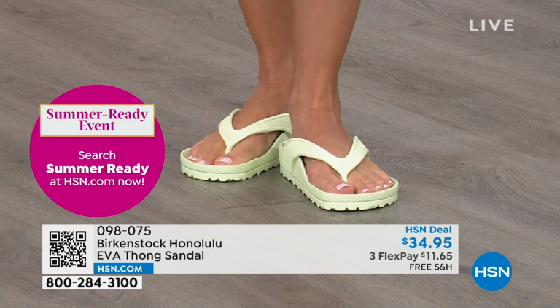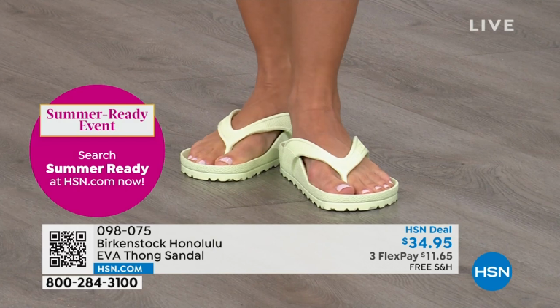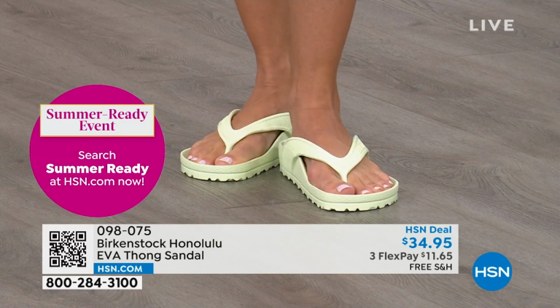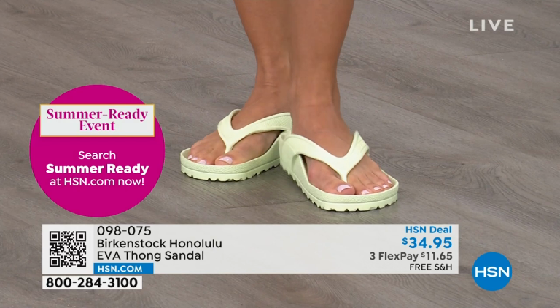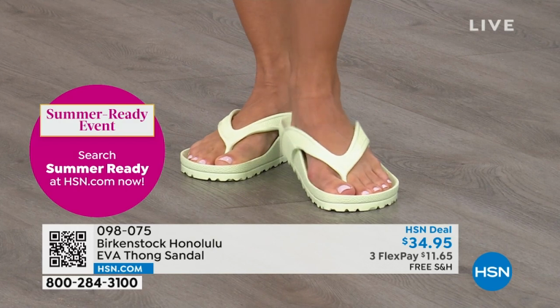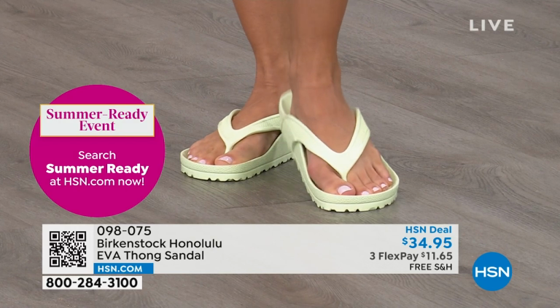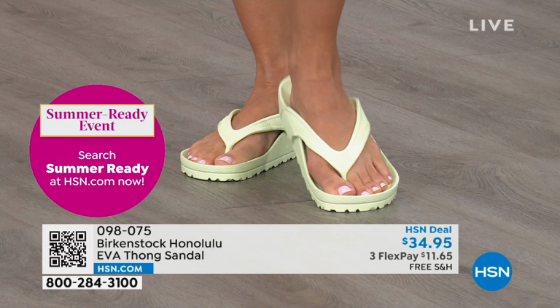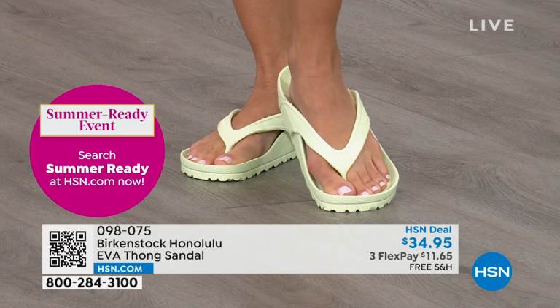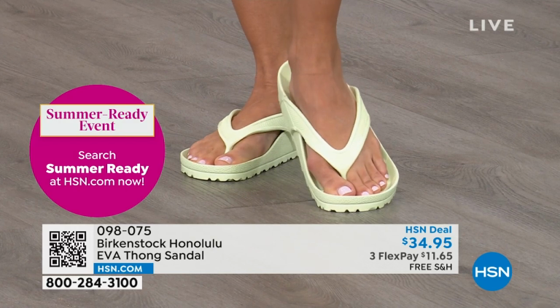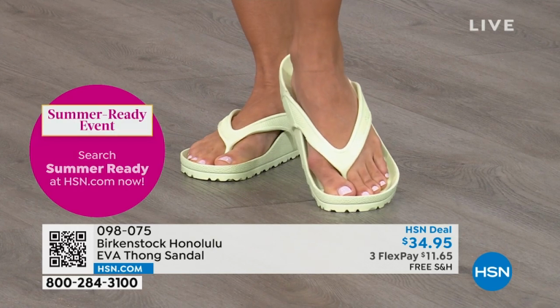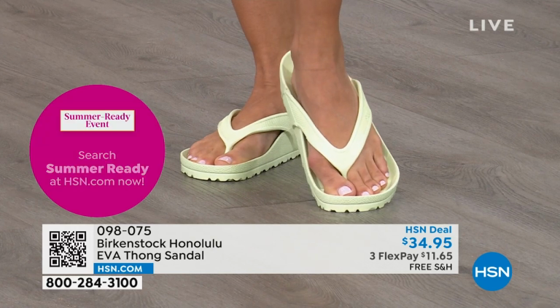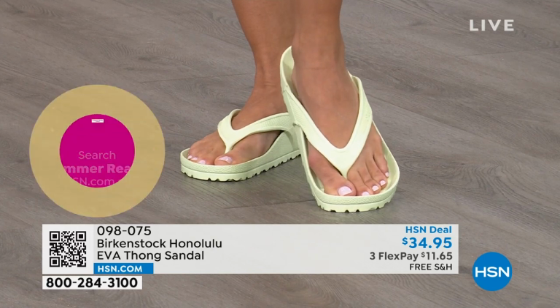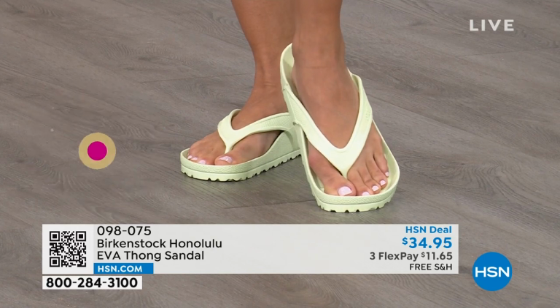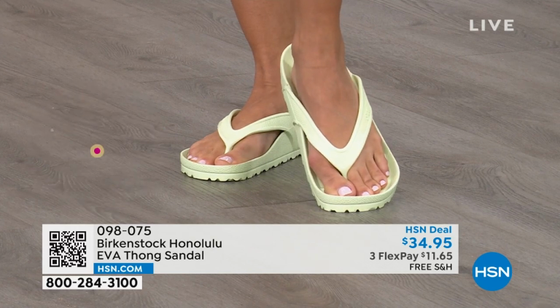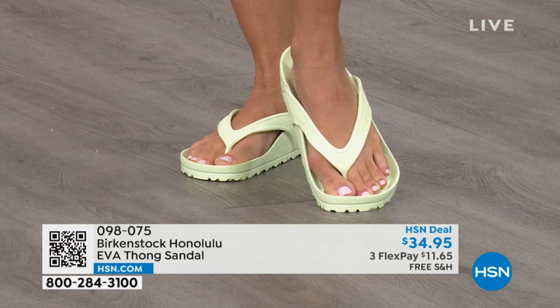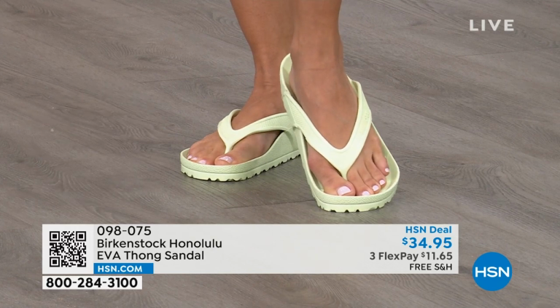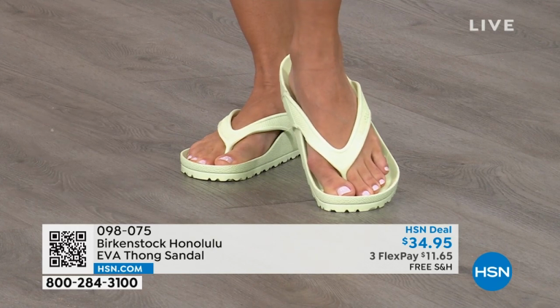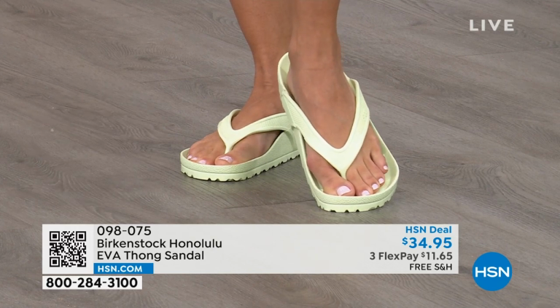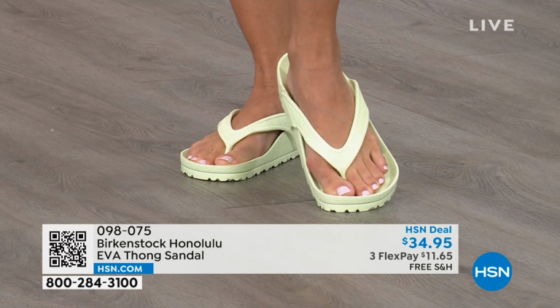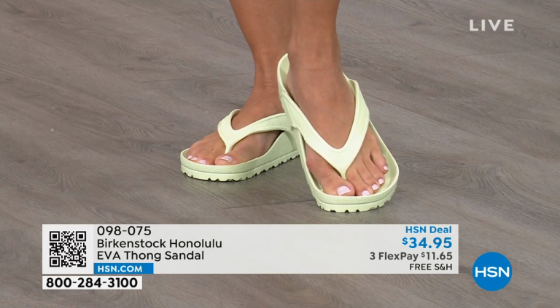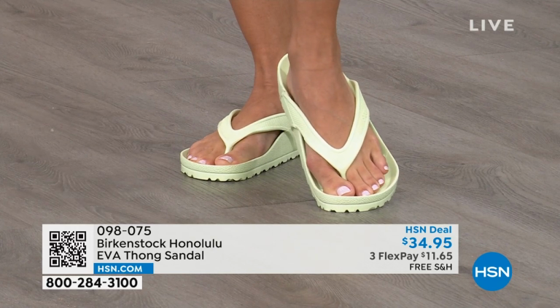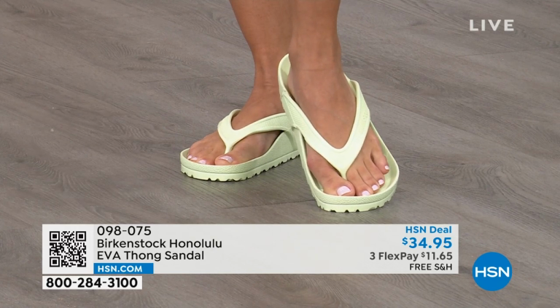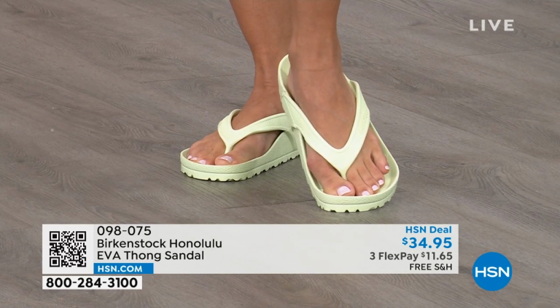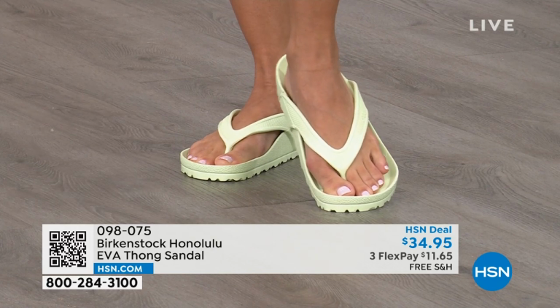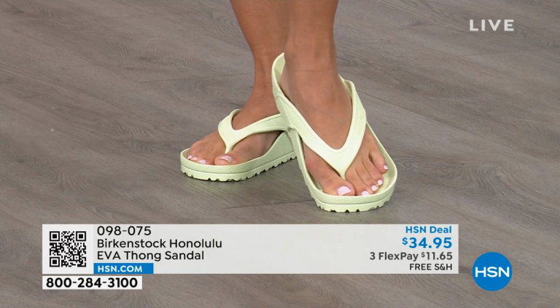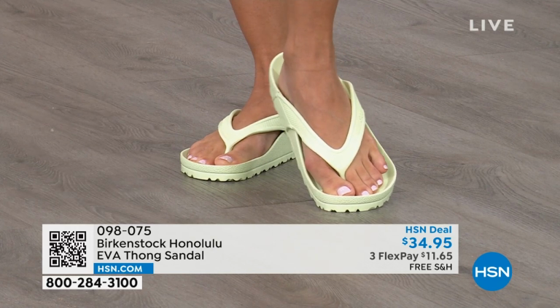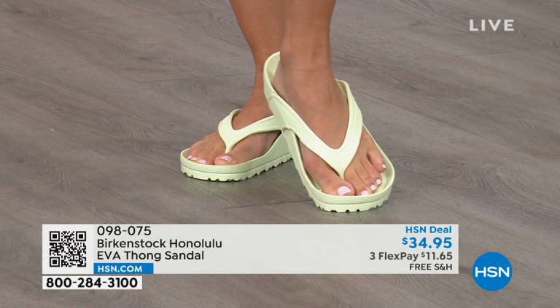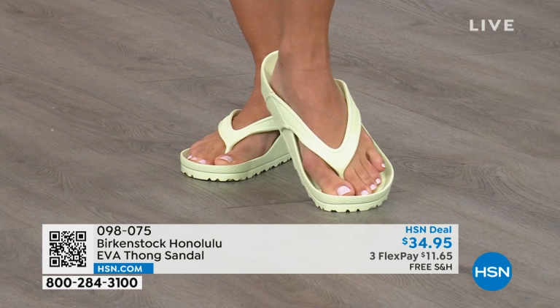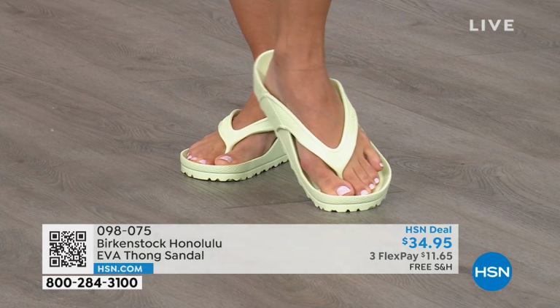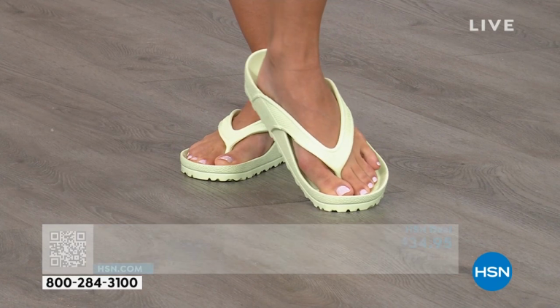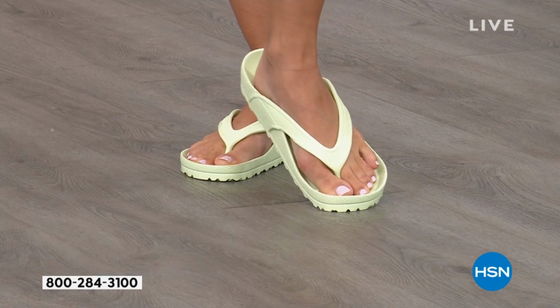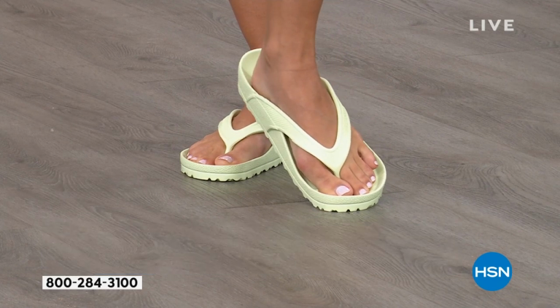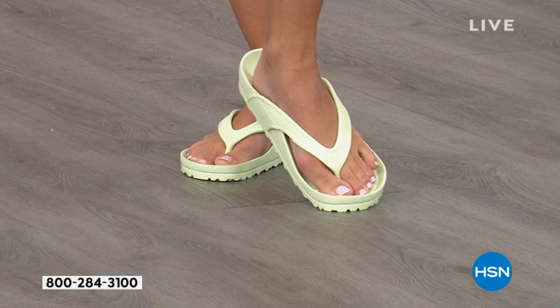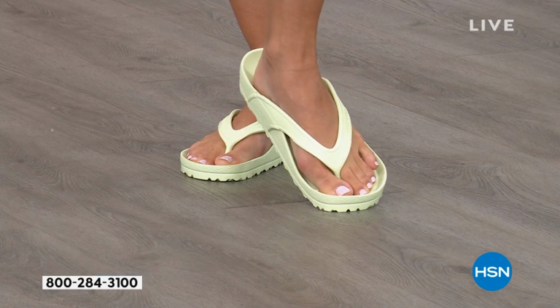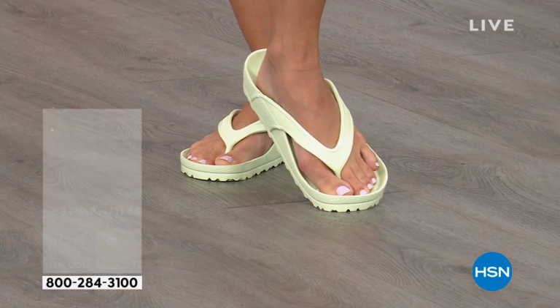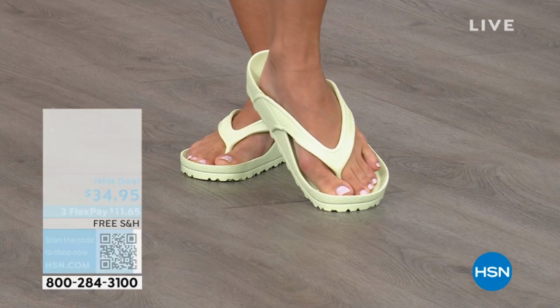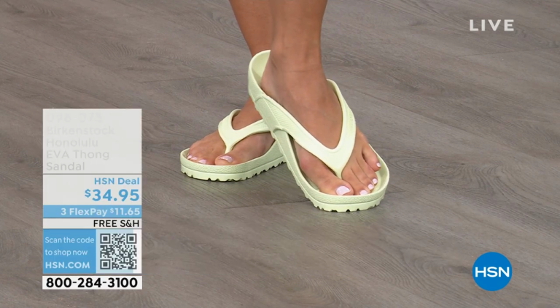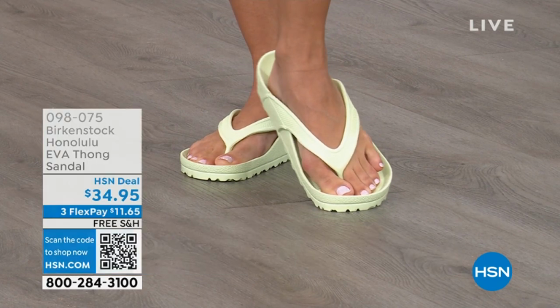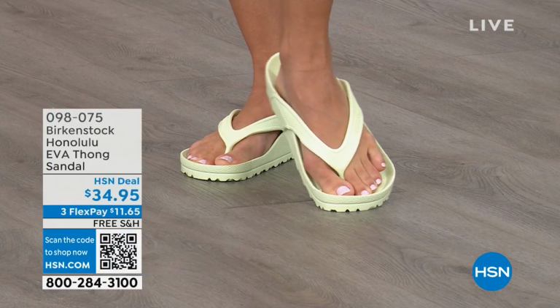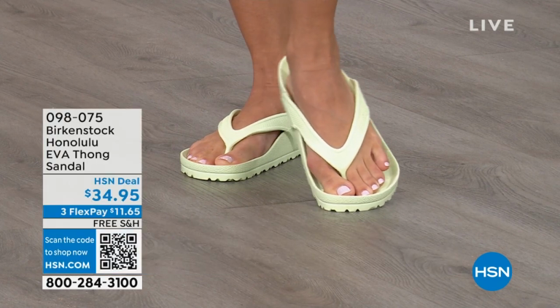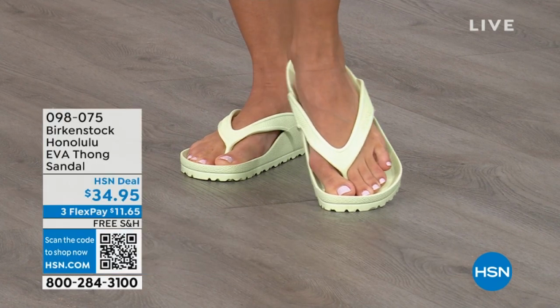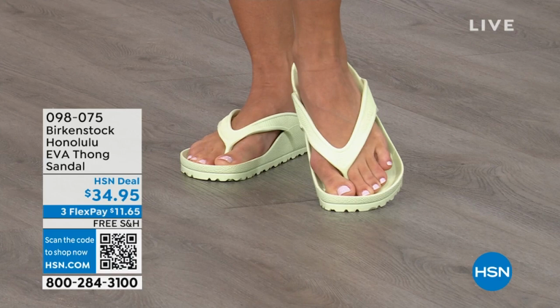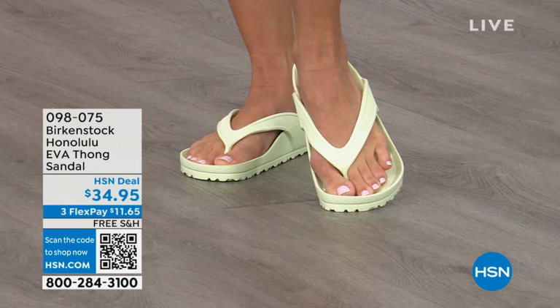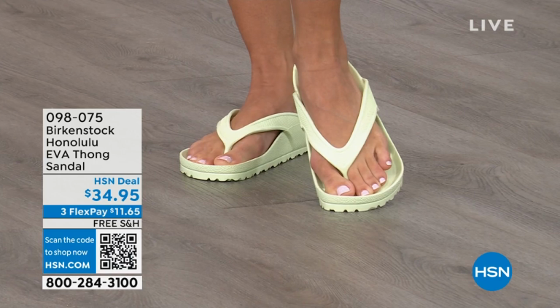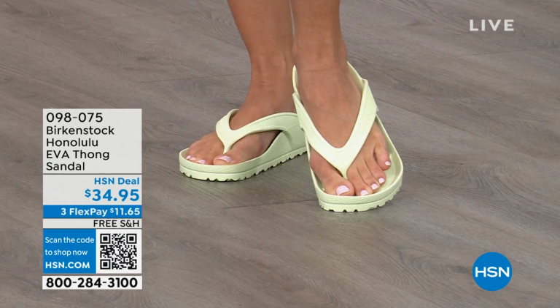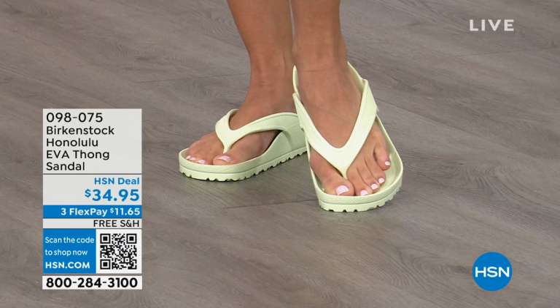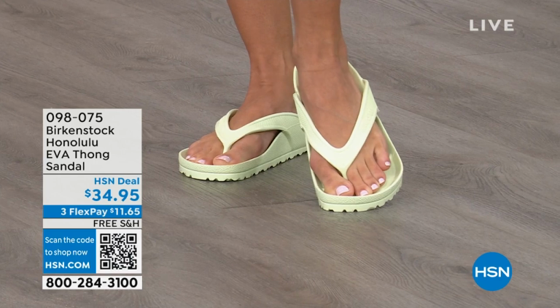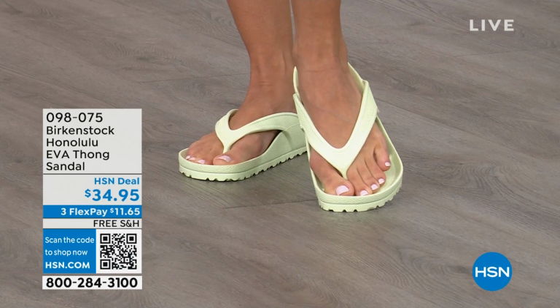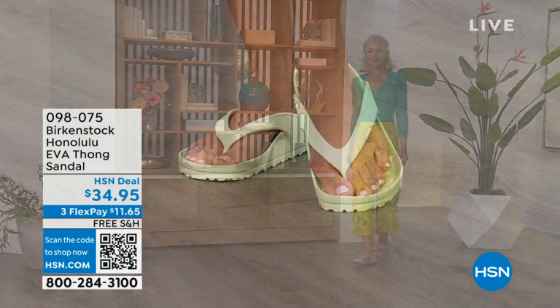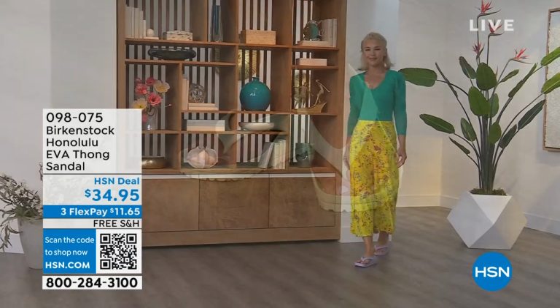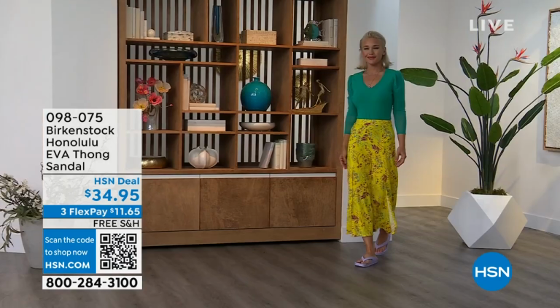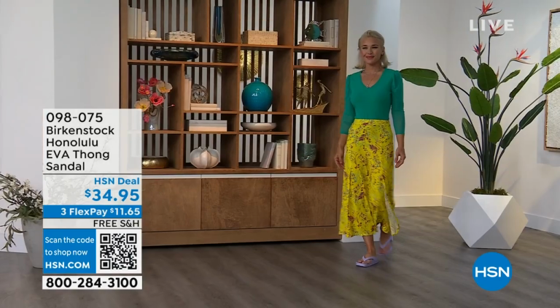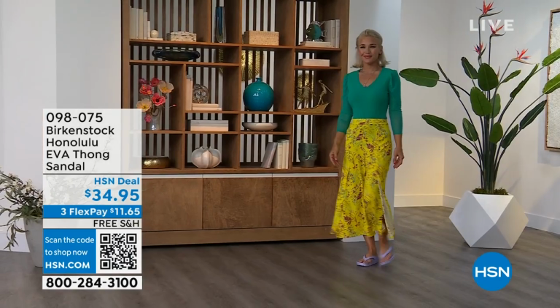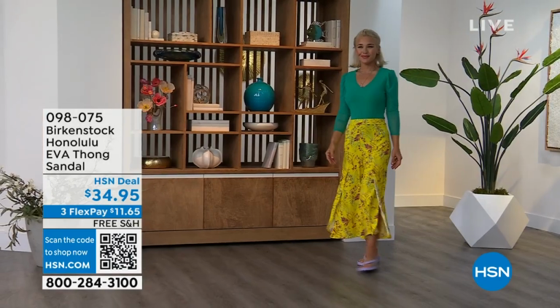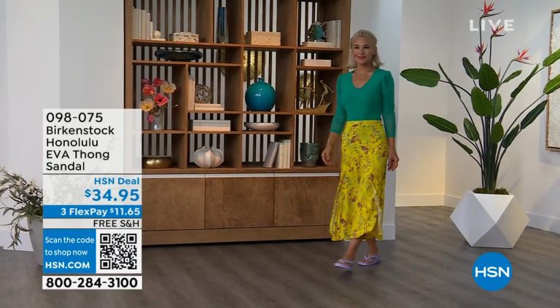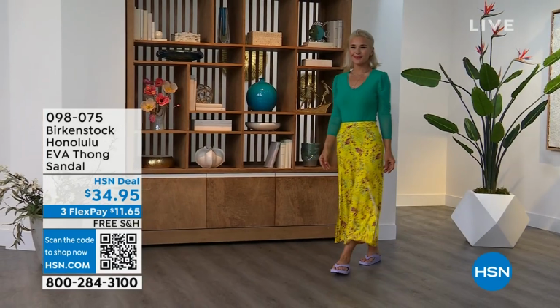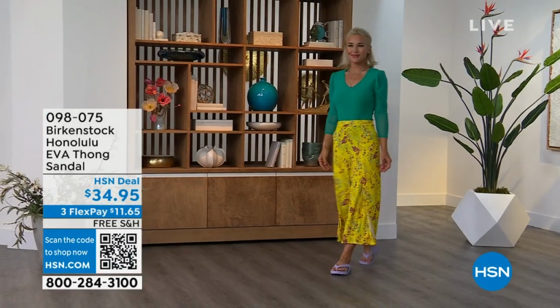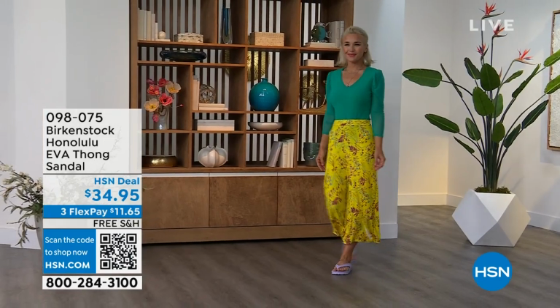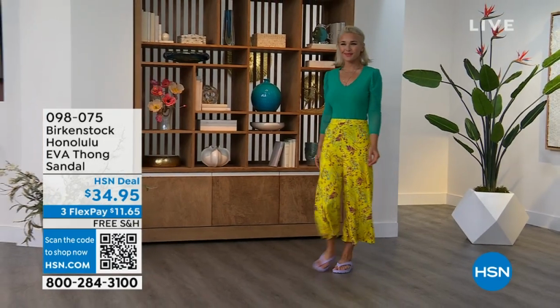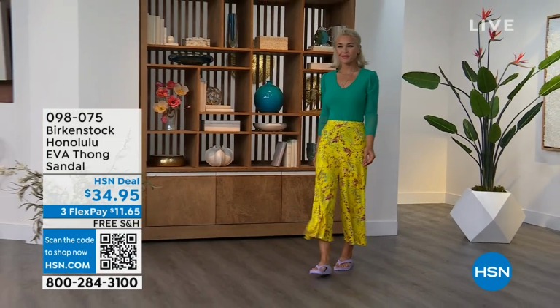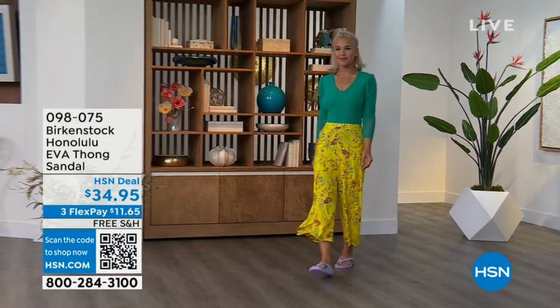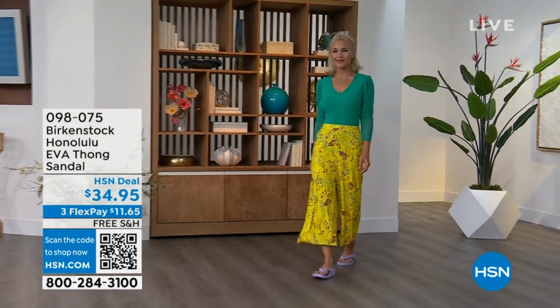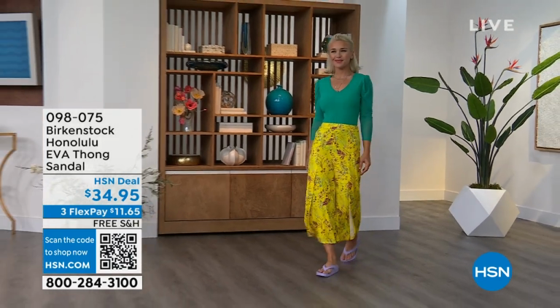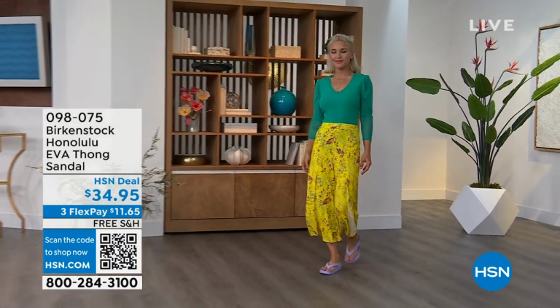You can take these to your pedicure — typically they put those little paper shoes on you to leave and you feel every rock when you walk. Not with these. You can take these for your pedicure.